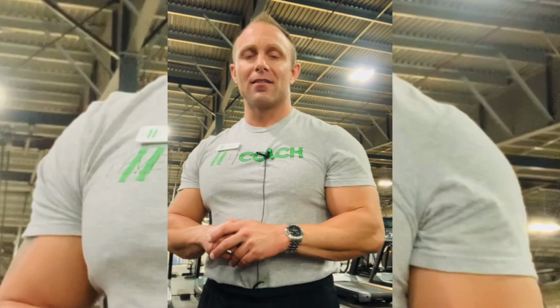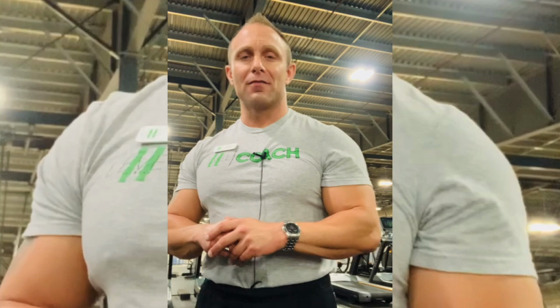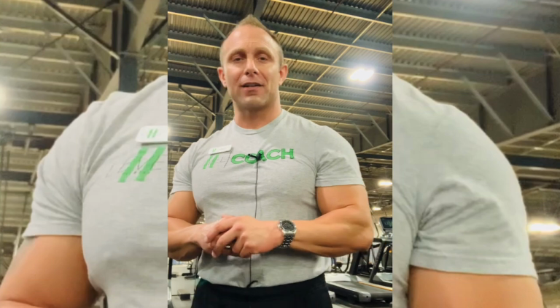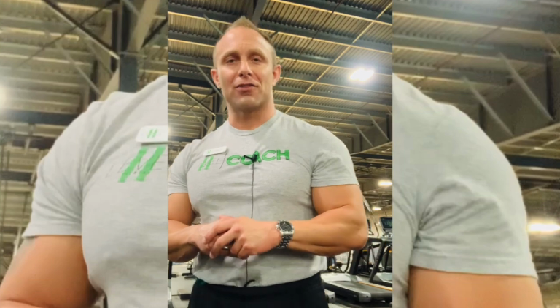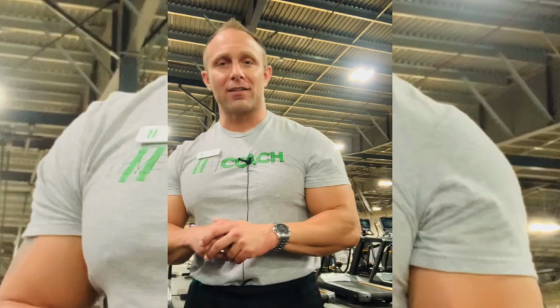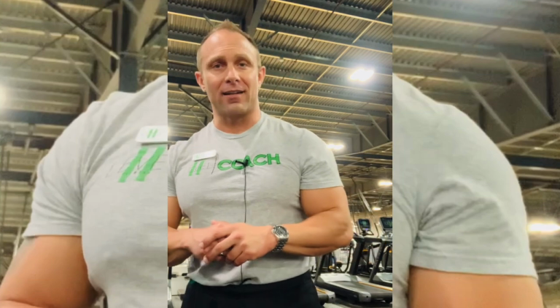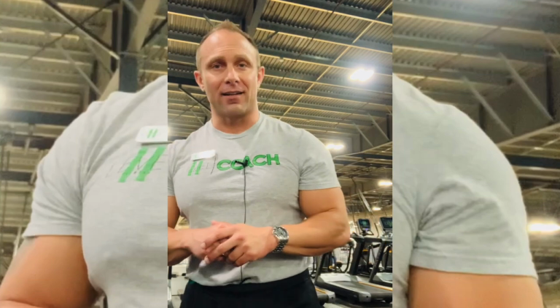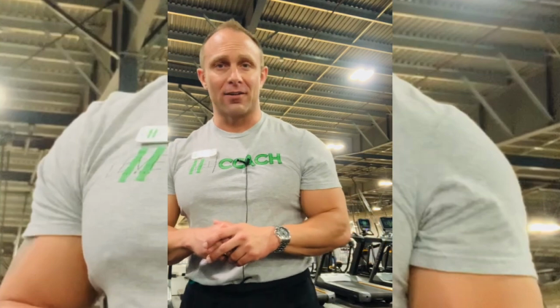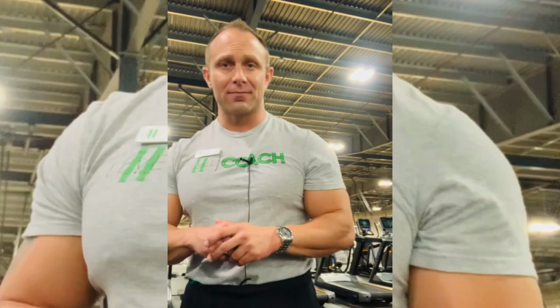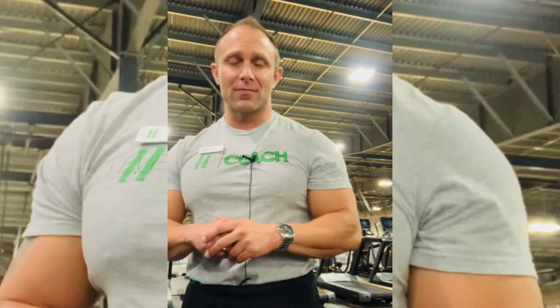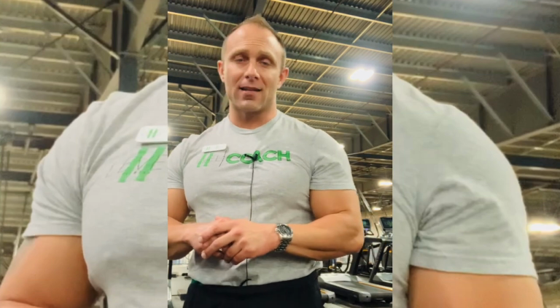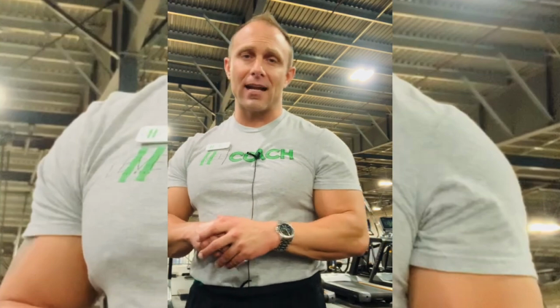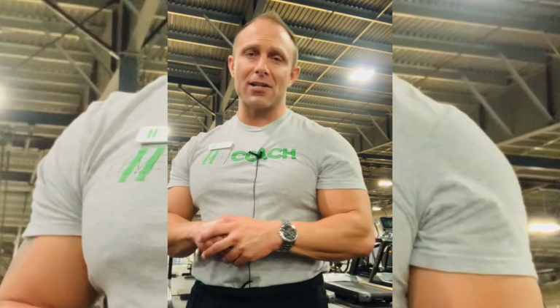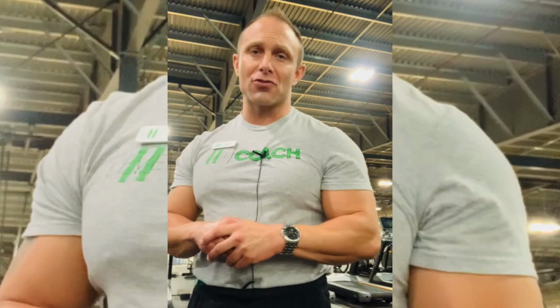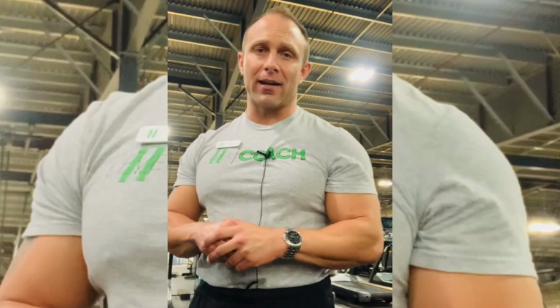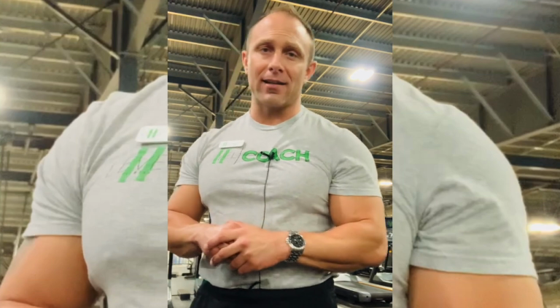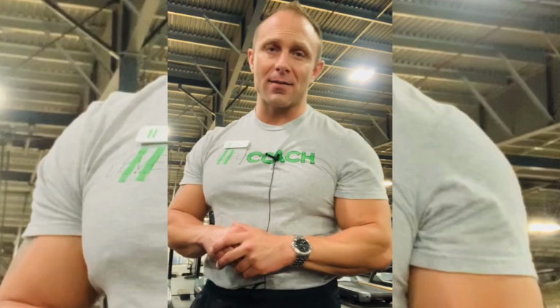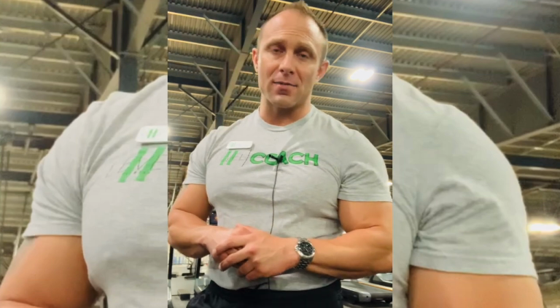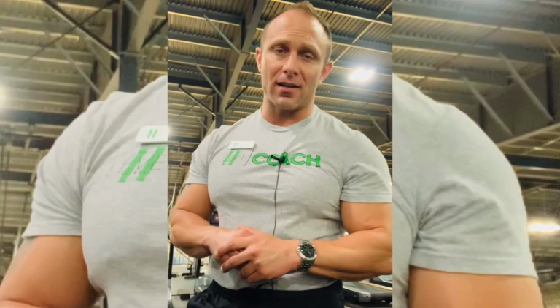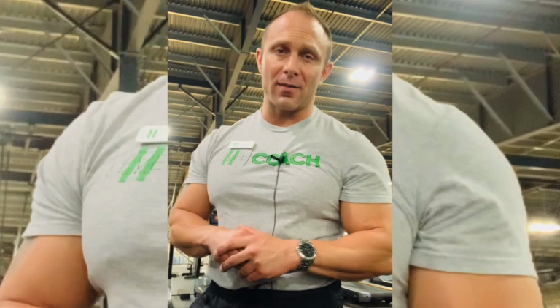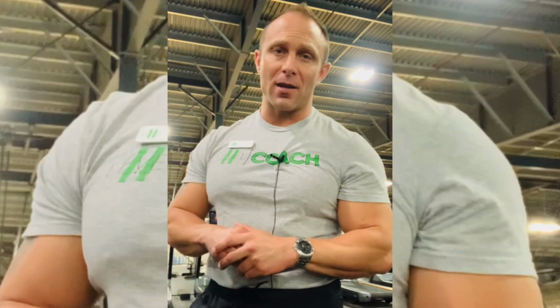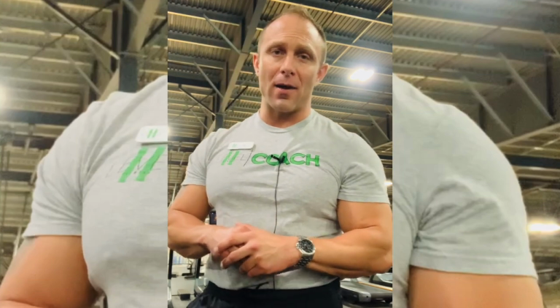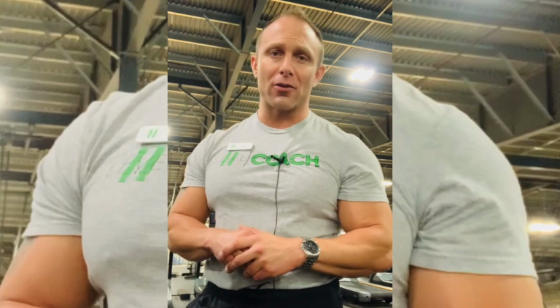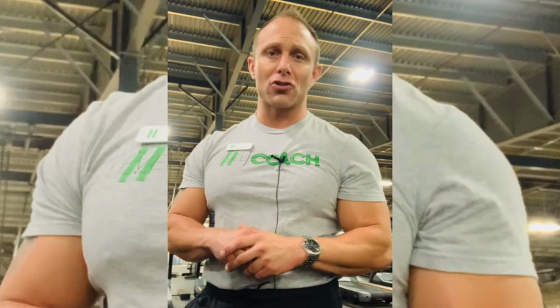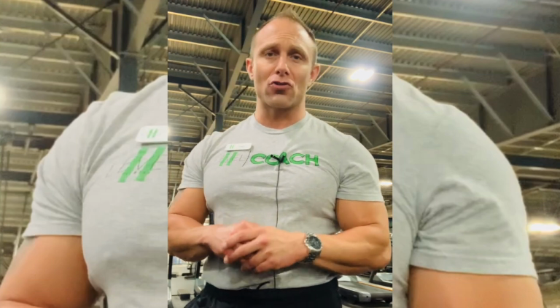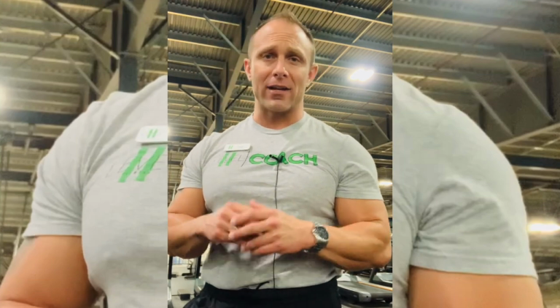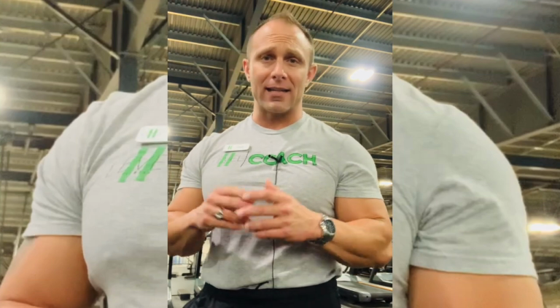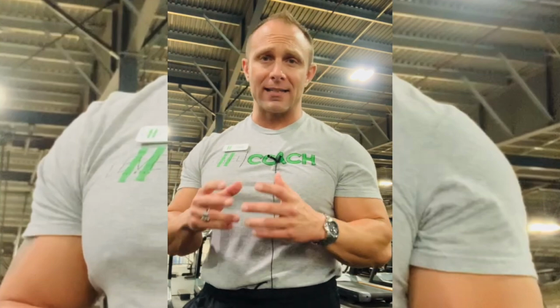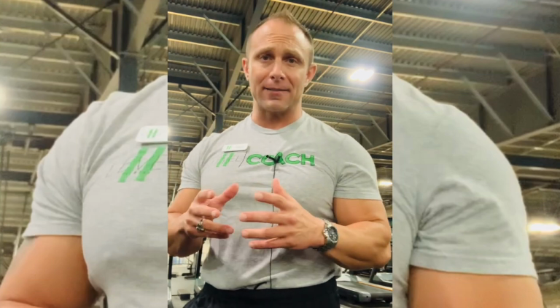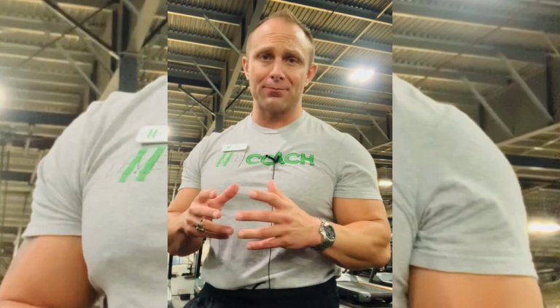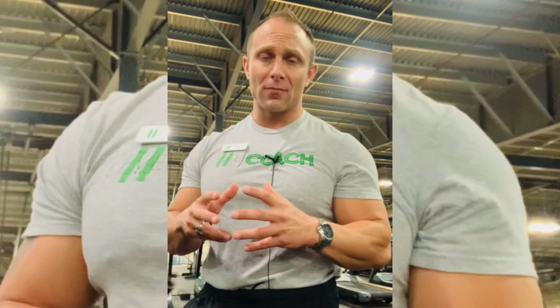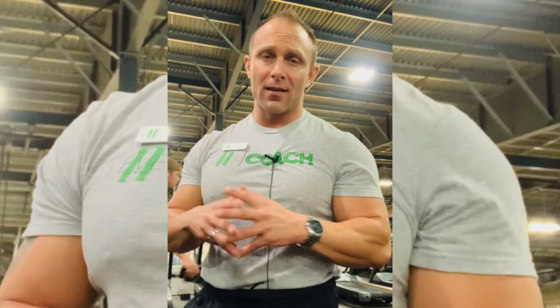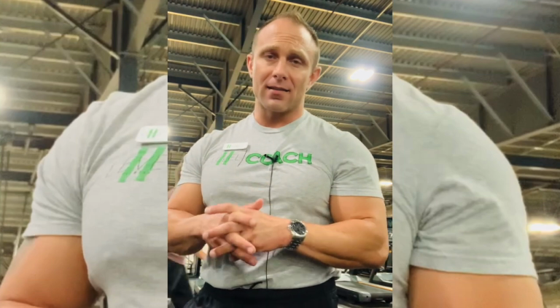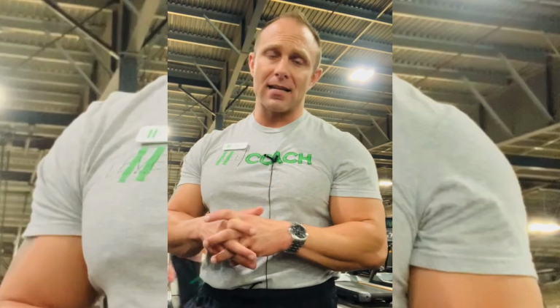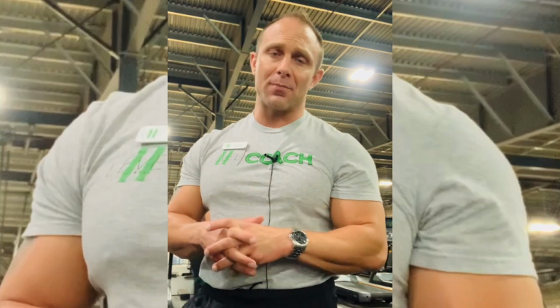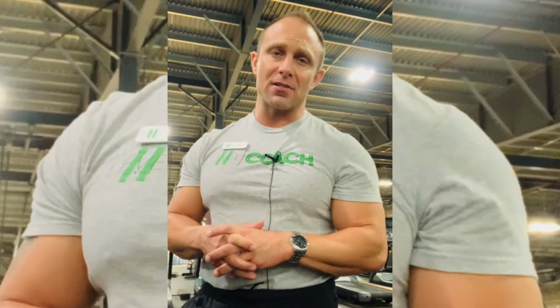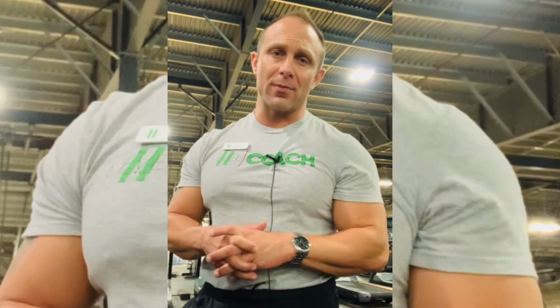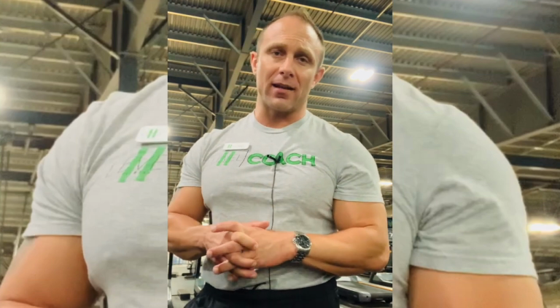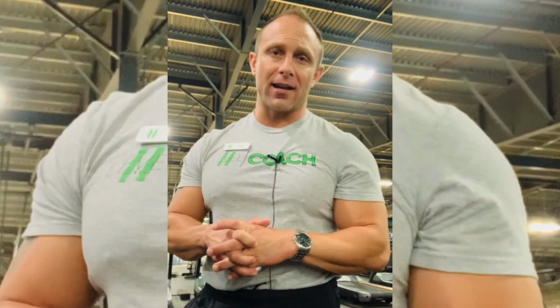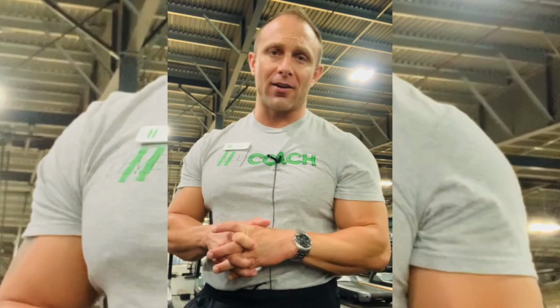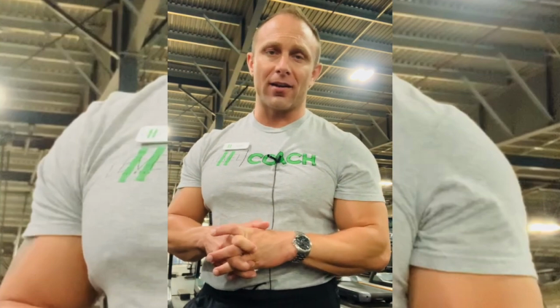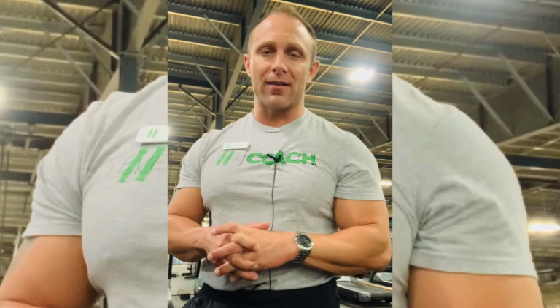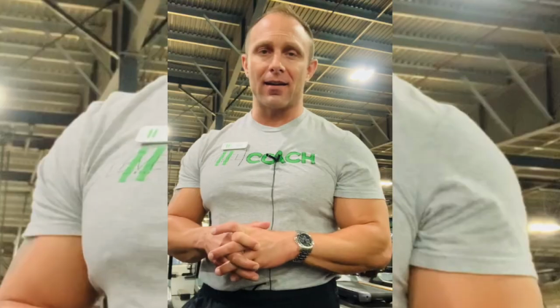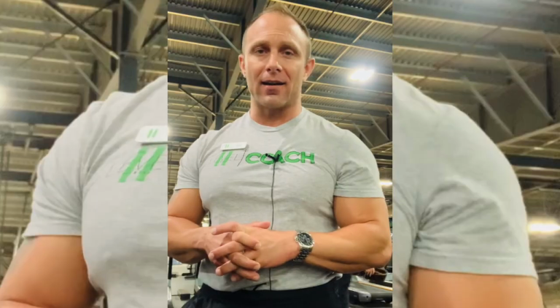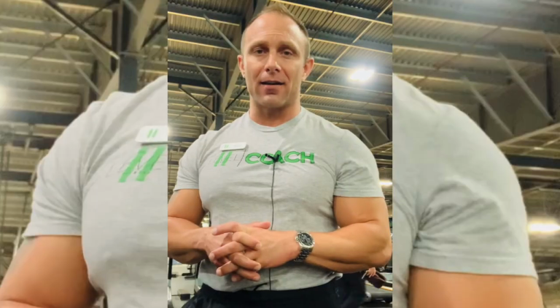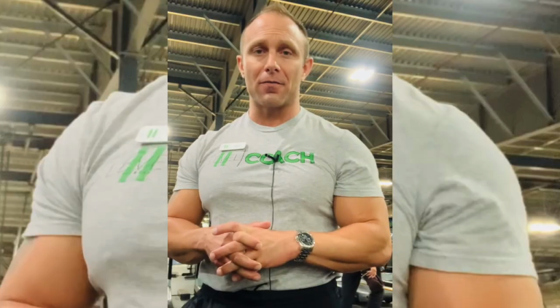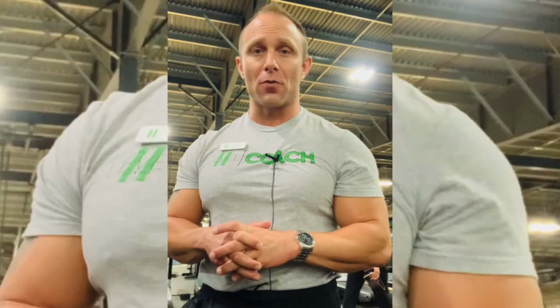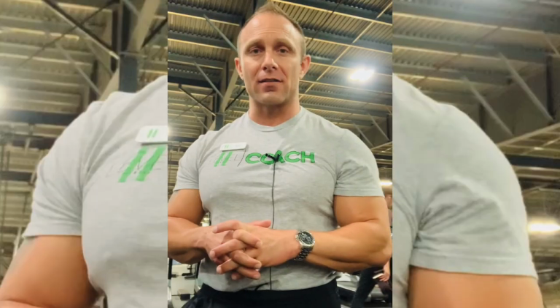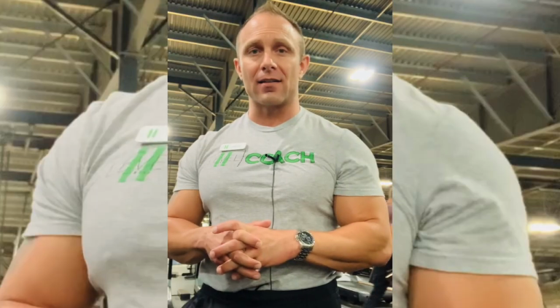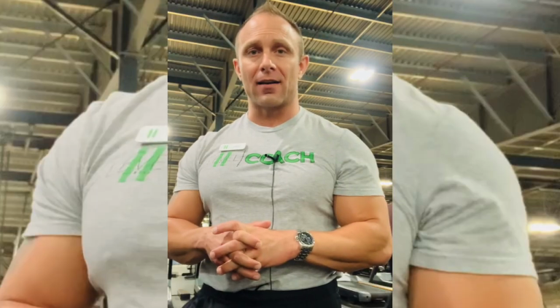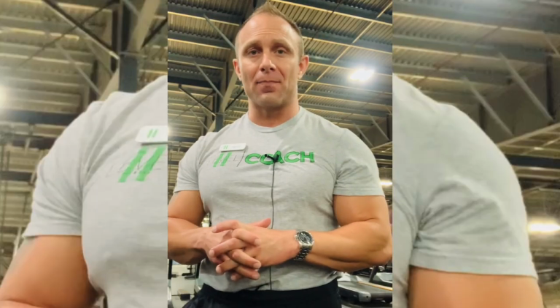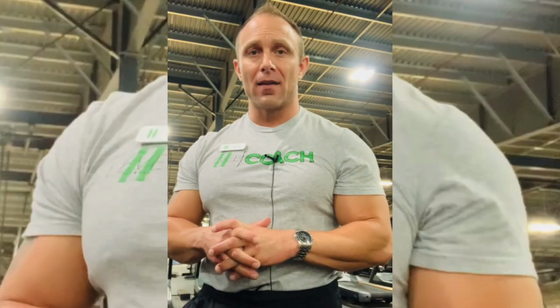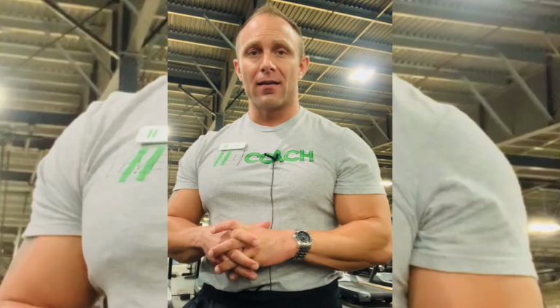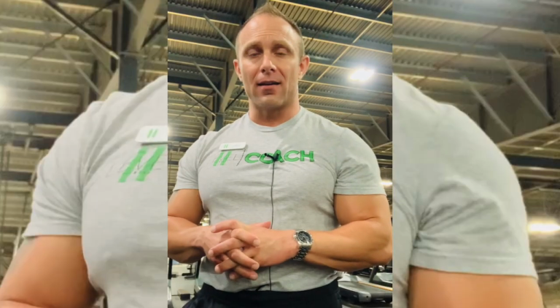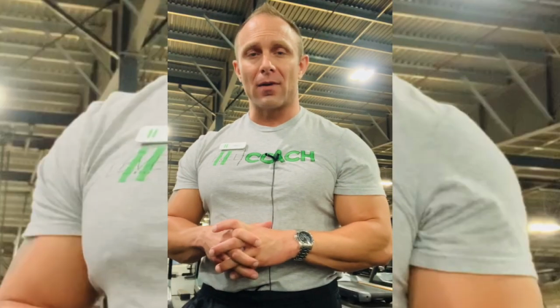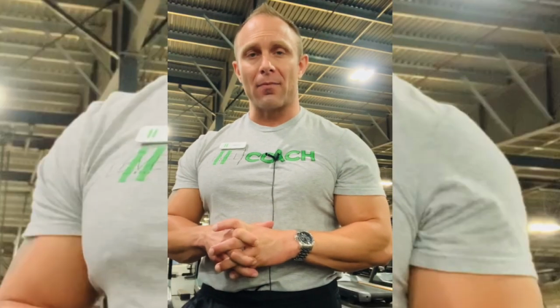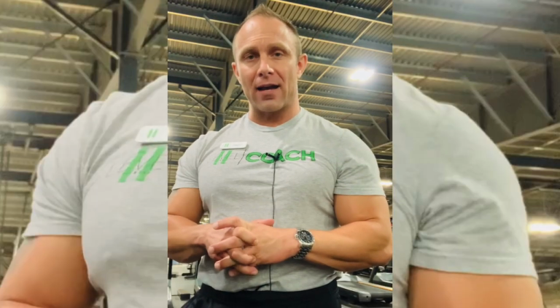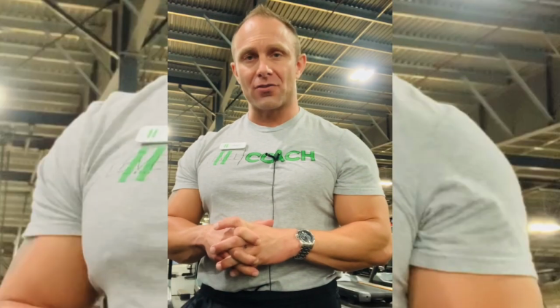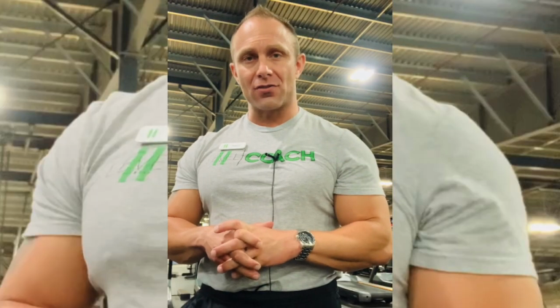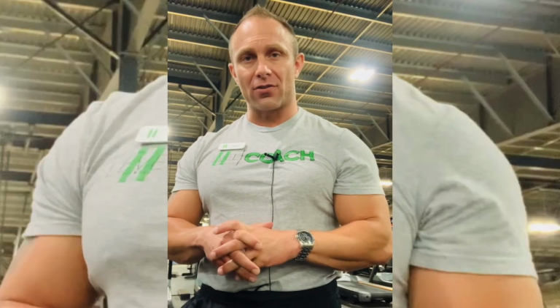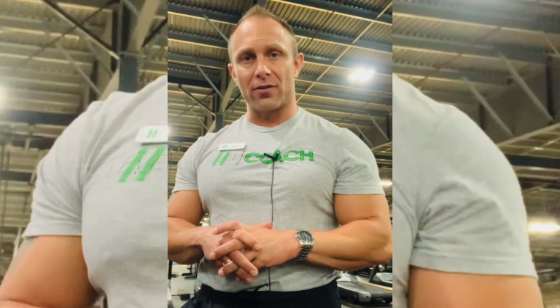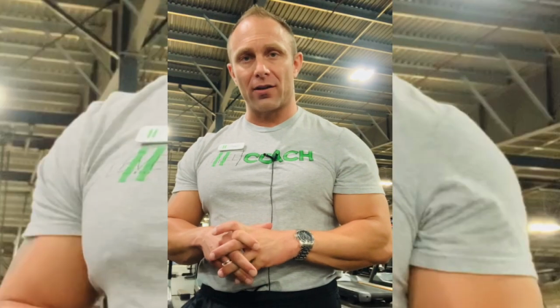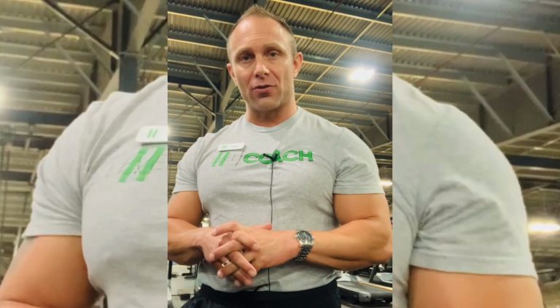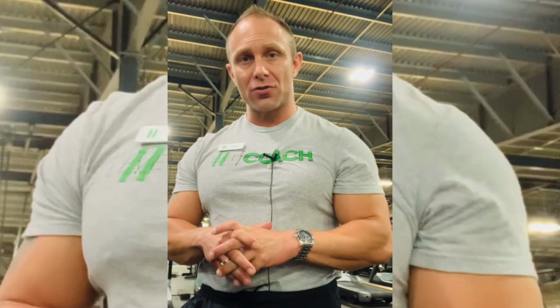Victor Dean here. Today's training tip is going to be about creatine. This happens to be an area that I focused on in my master's degree in nutrition.